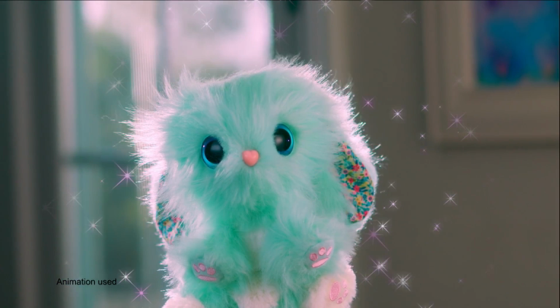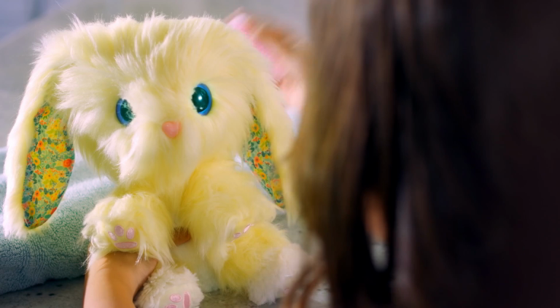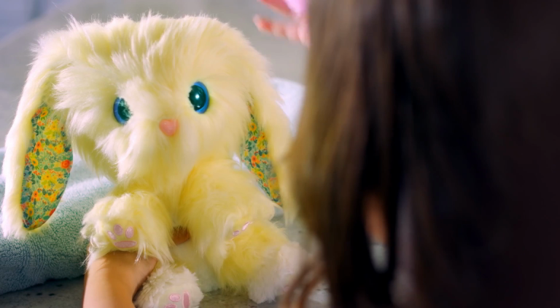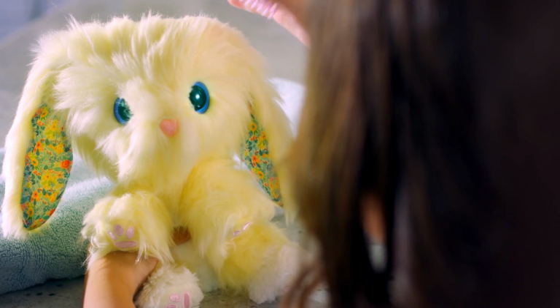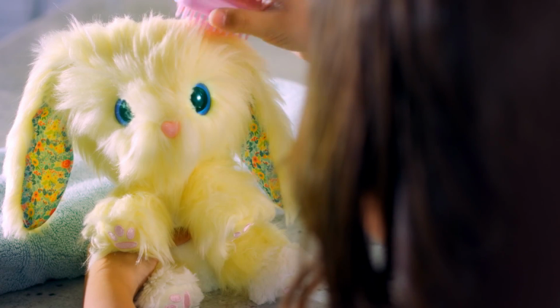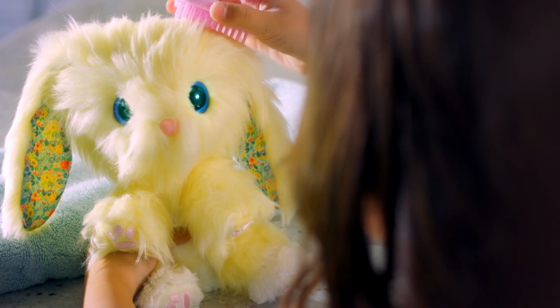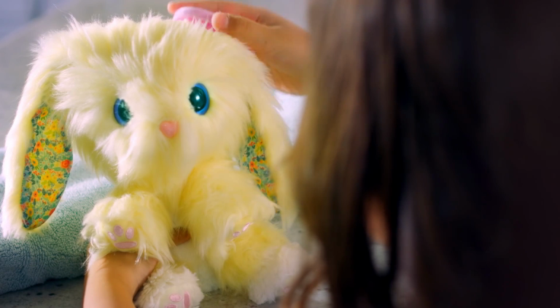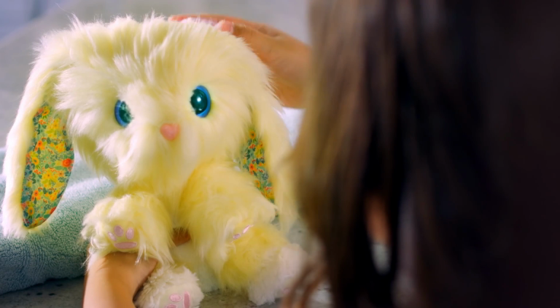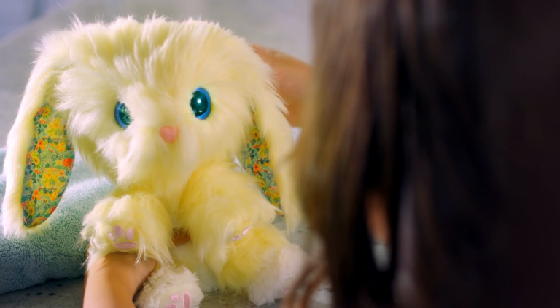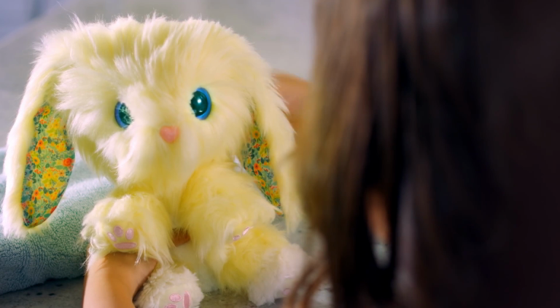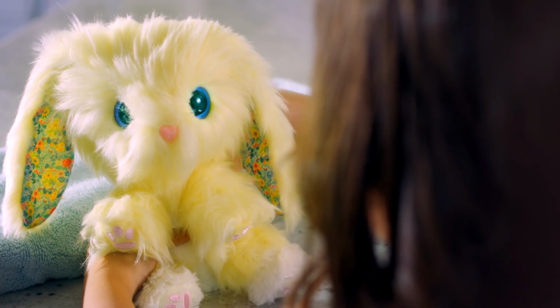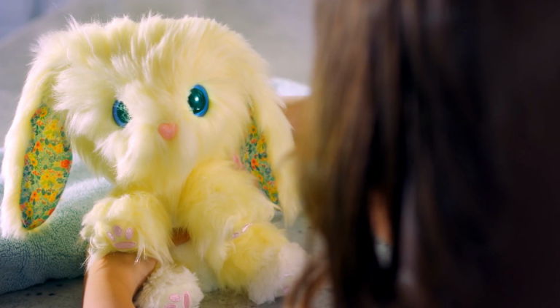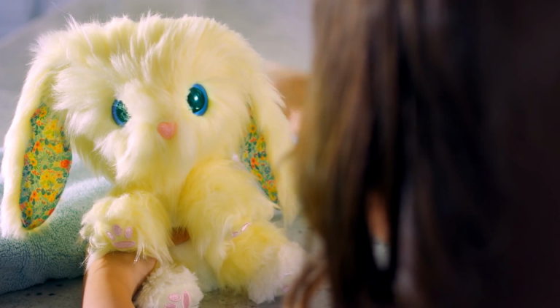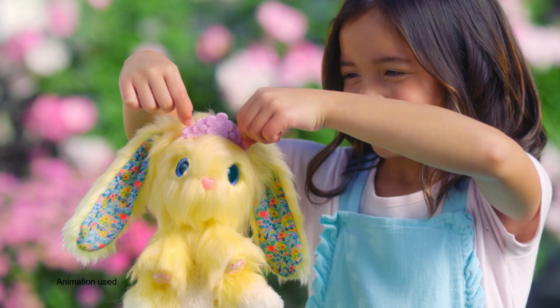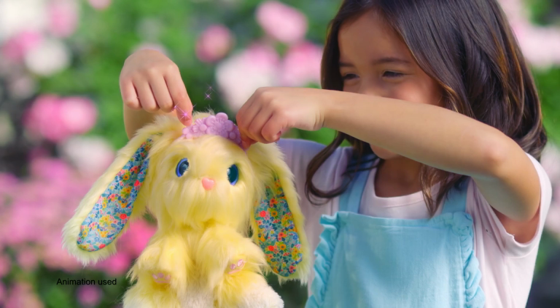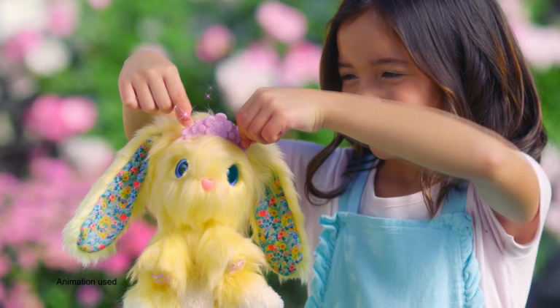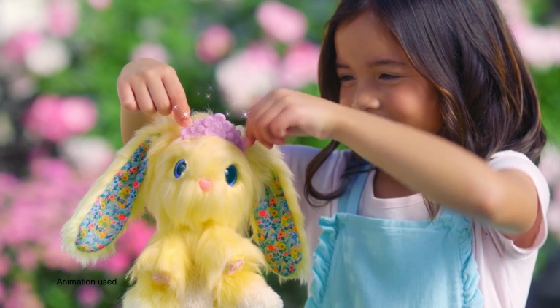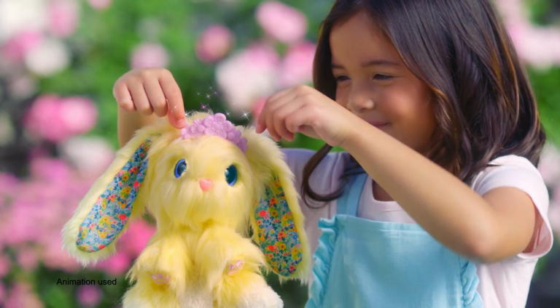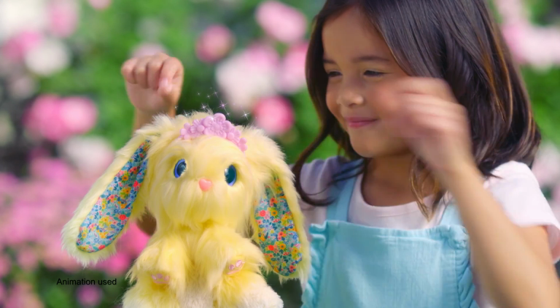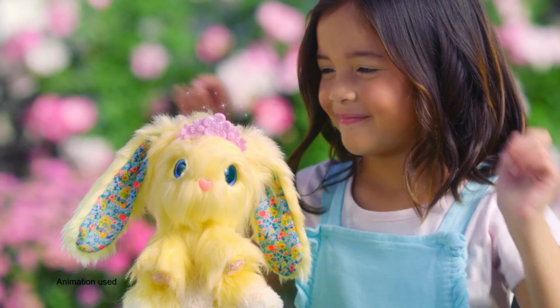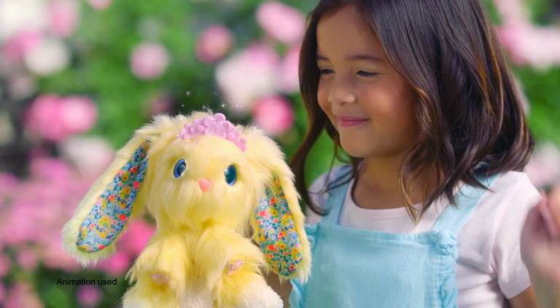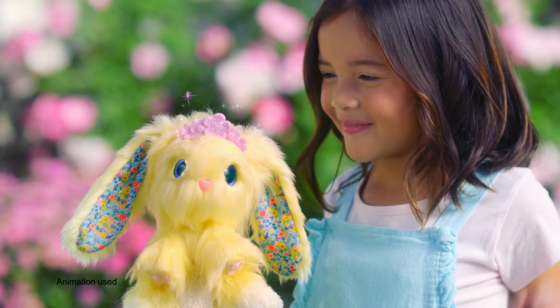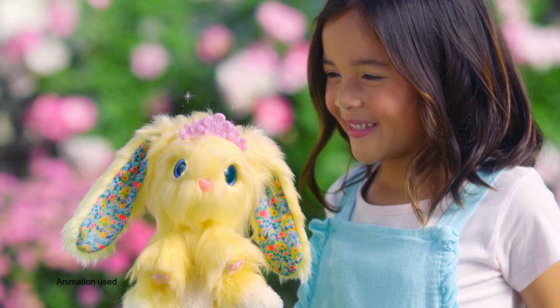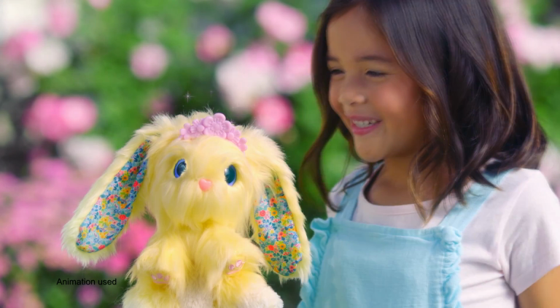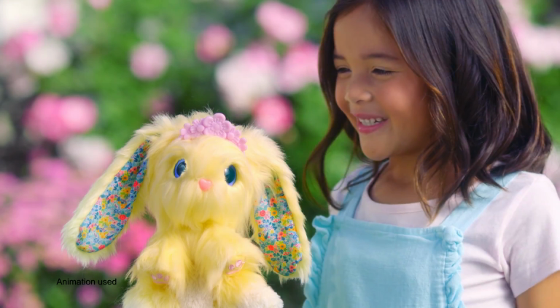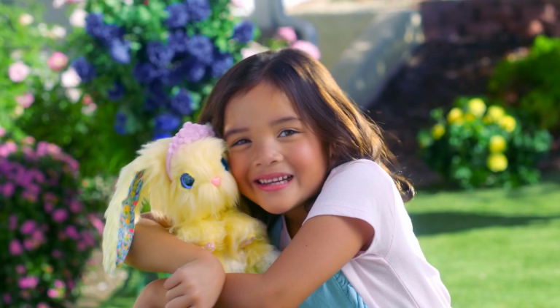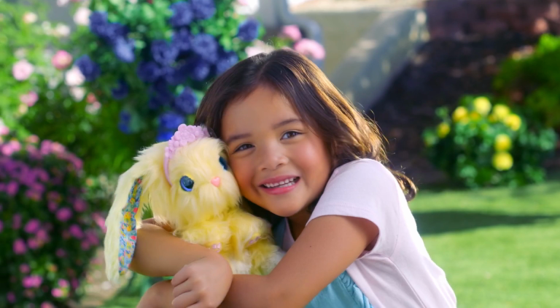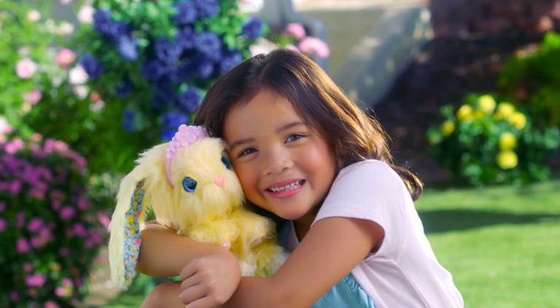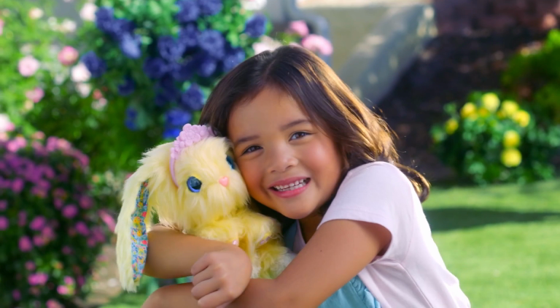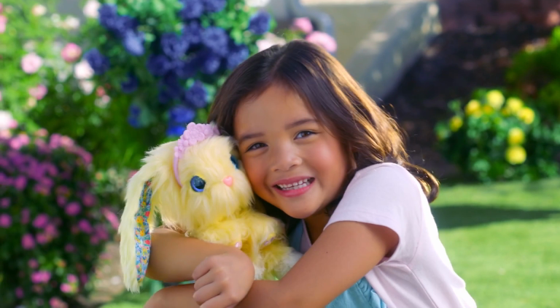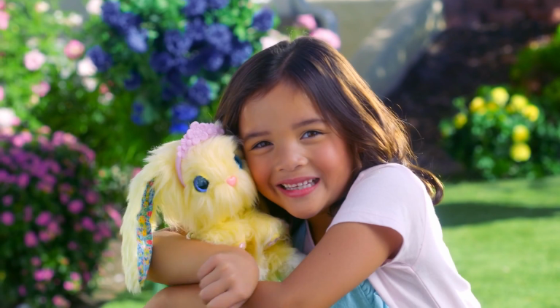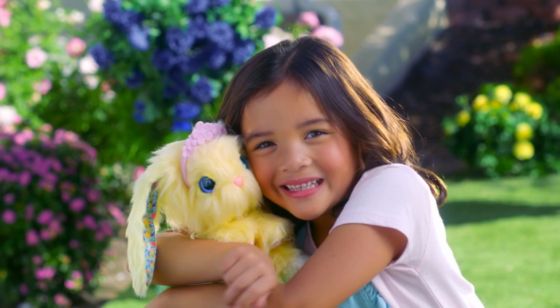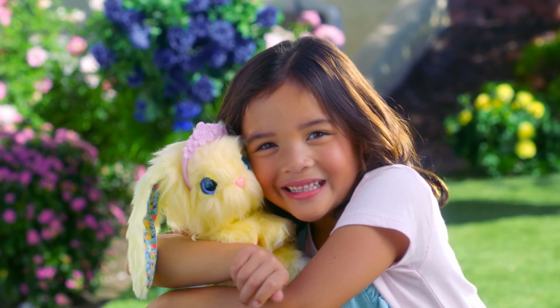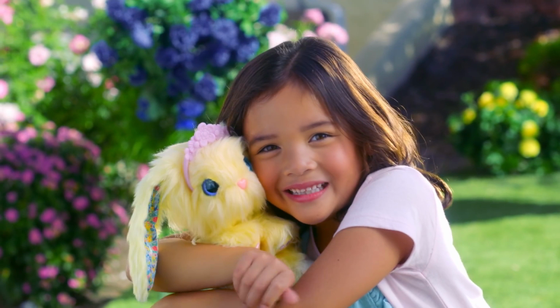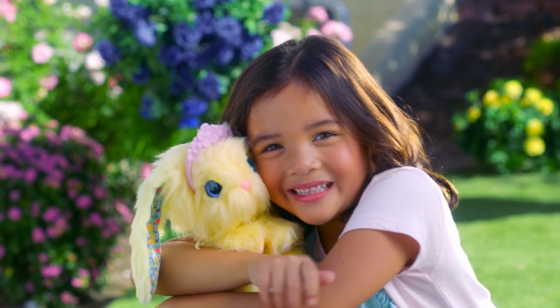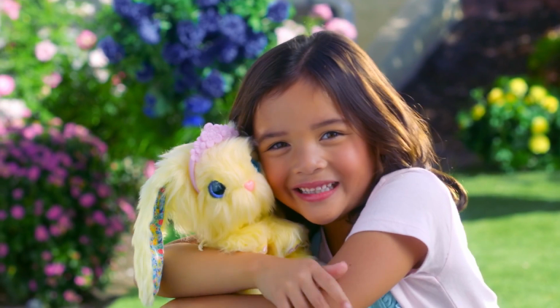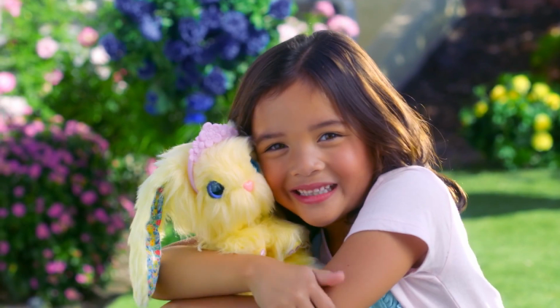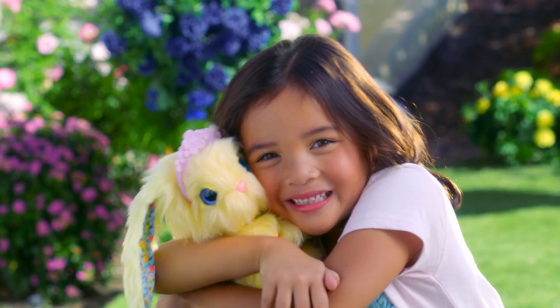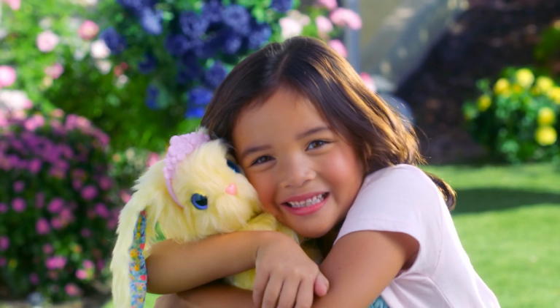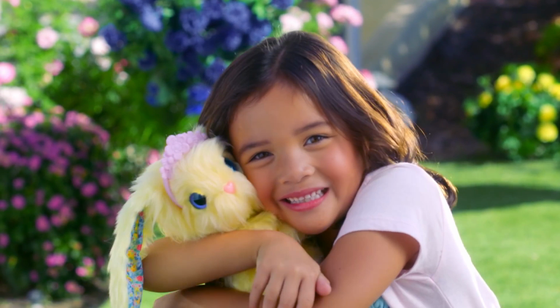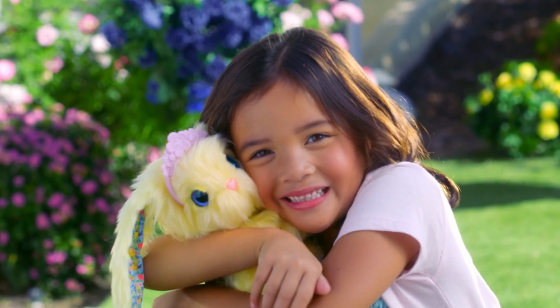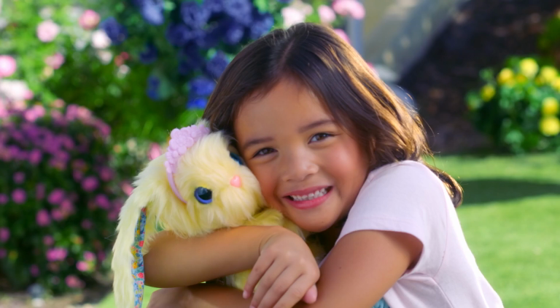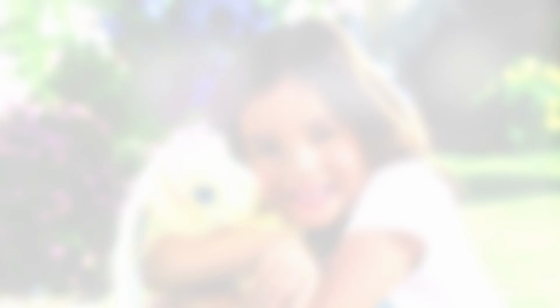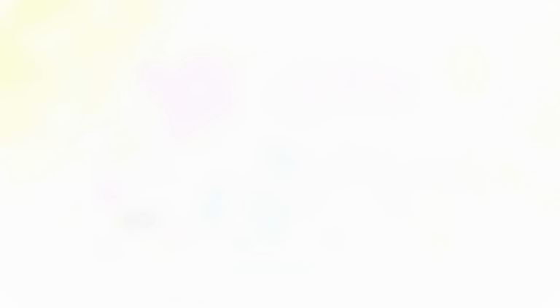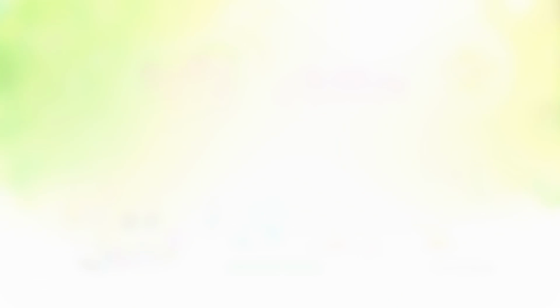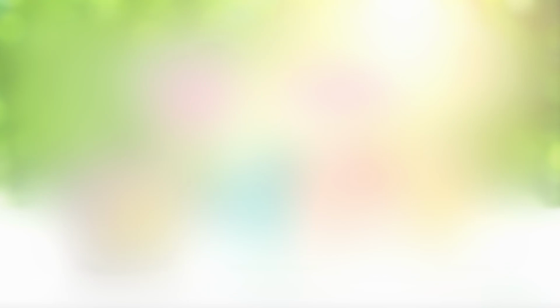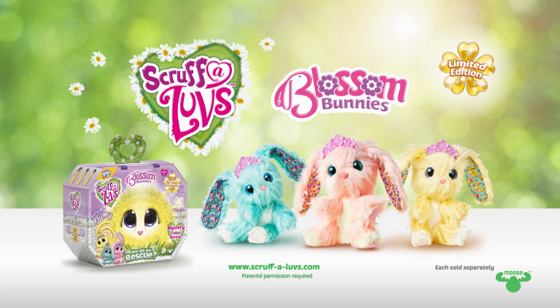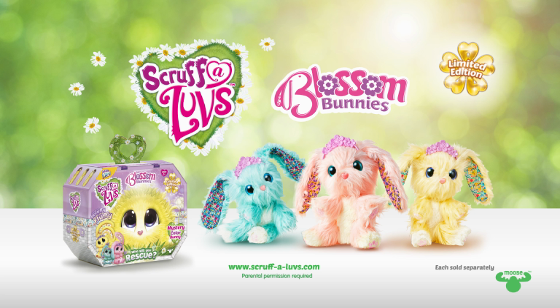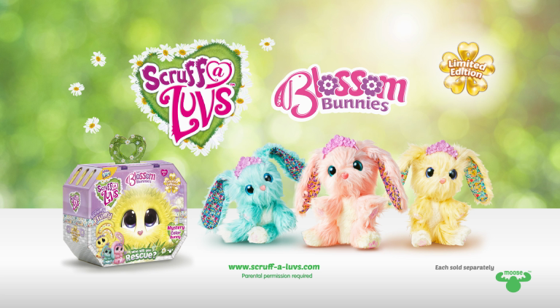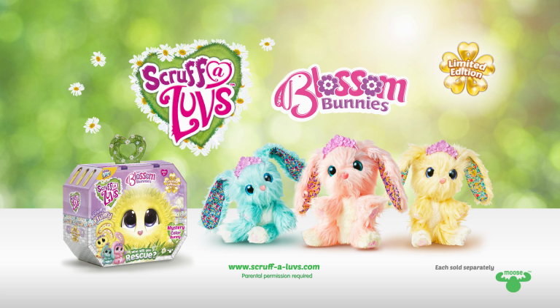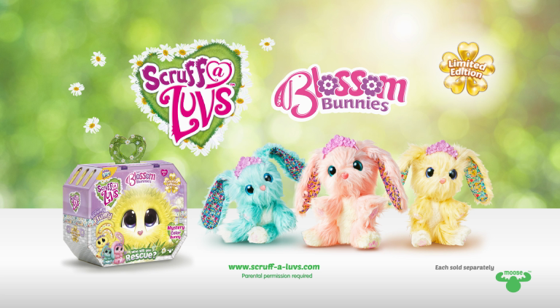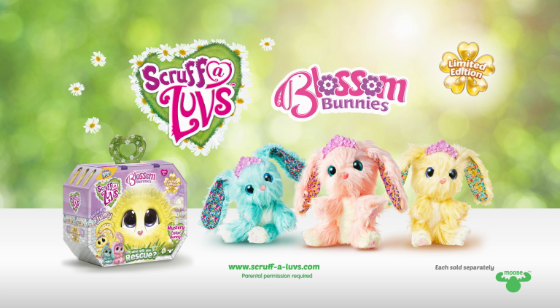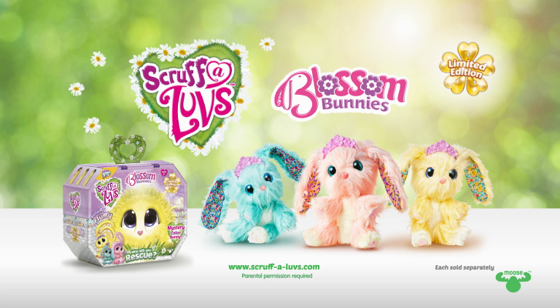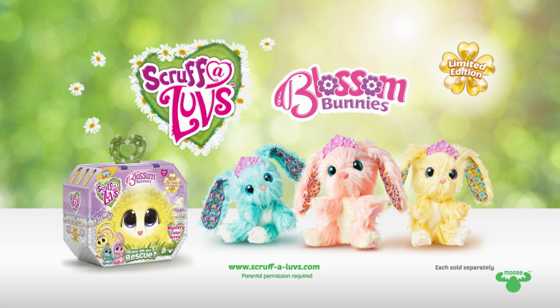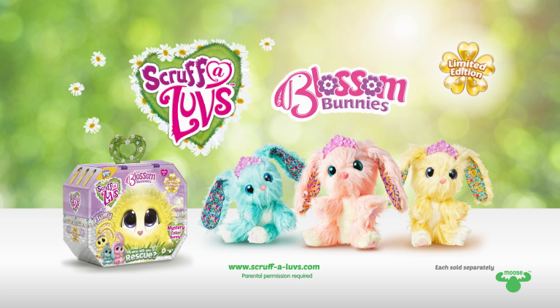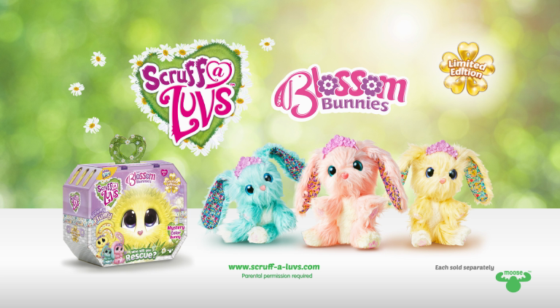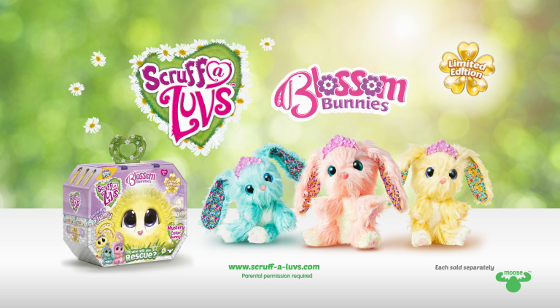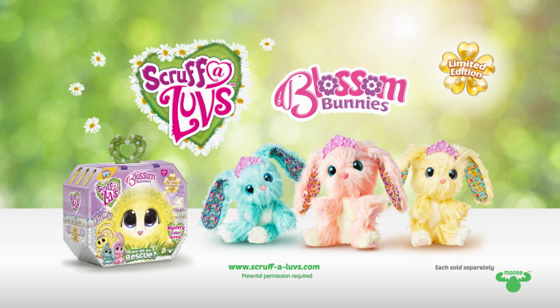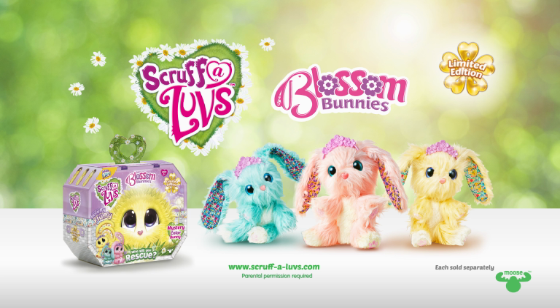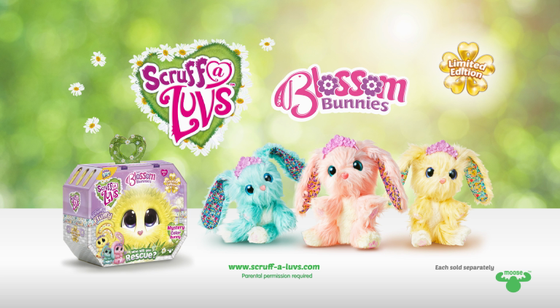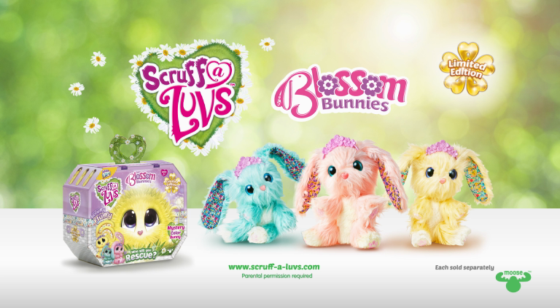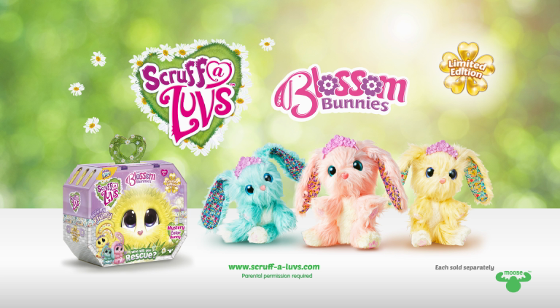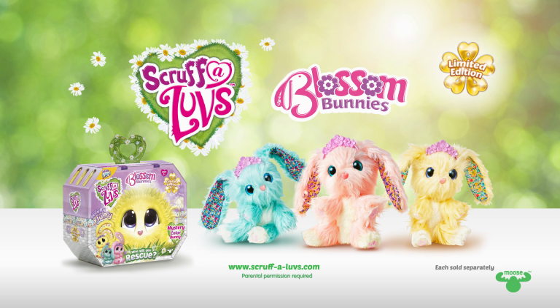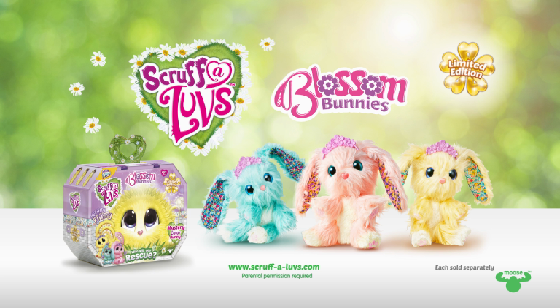Each Blossom Bunny comes with a brush and a special flower crown. Live happily ever after with Blossom Bunnies. Scruff-a-Loves Blossom Bunnies. Each sold separately.